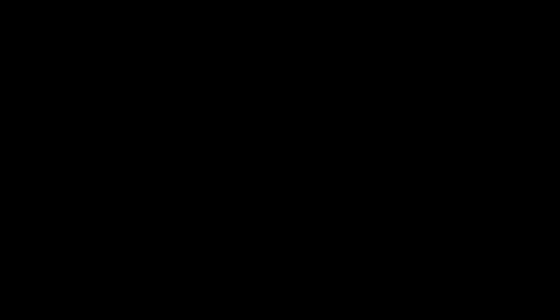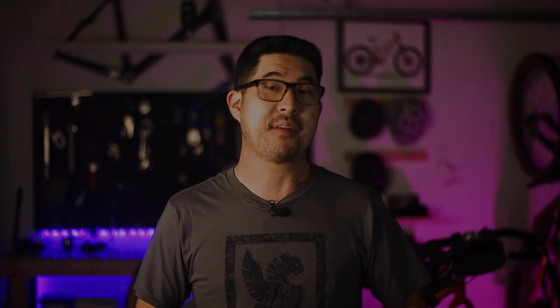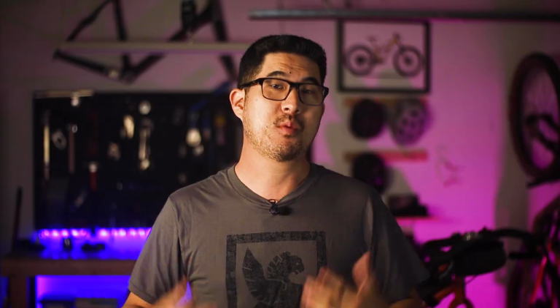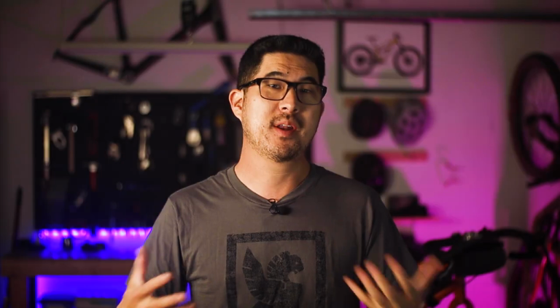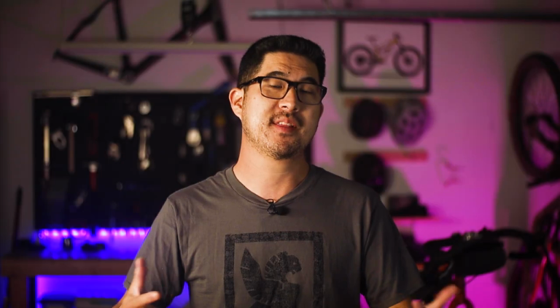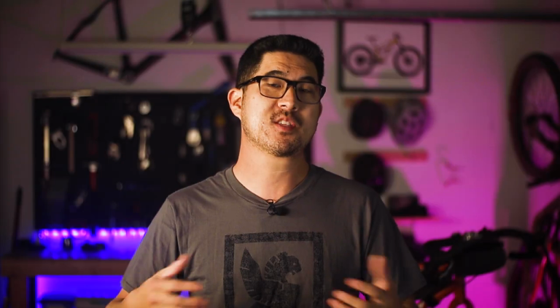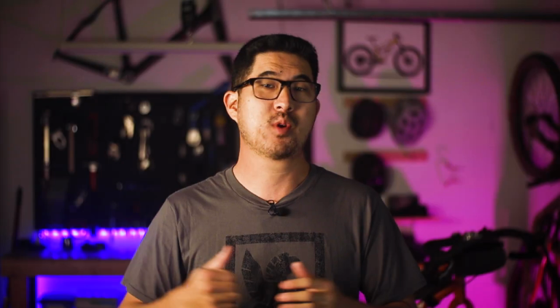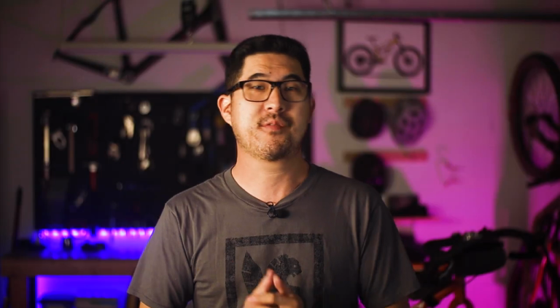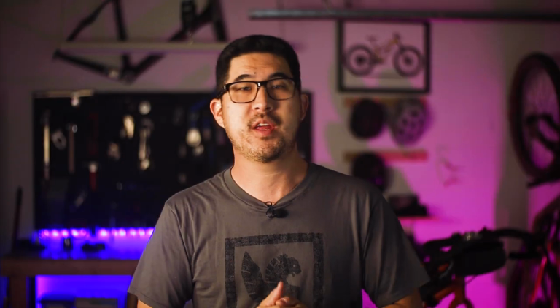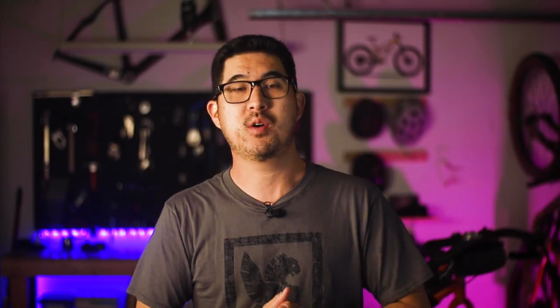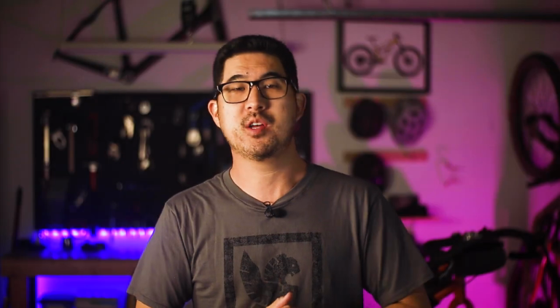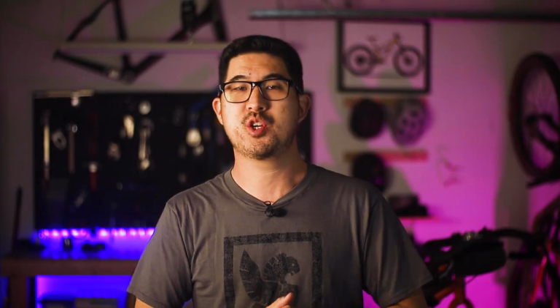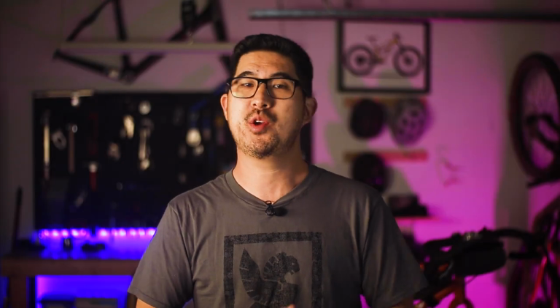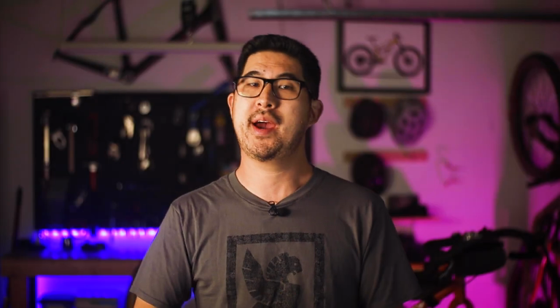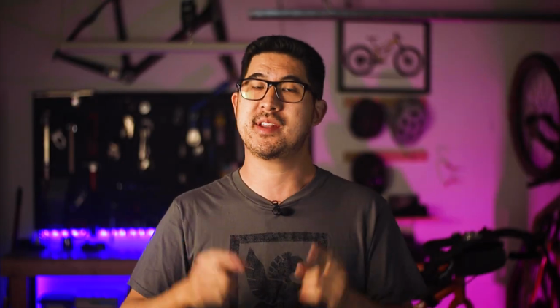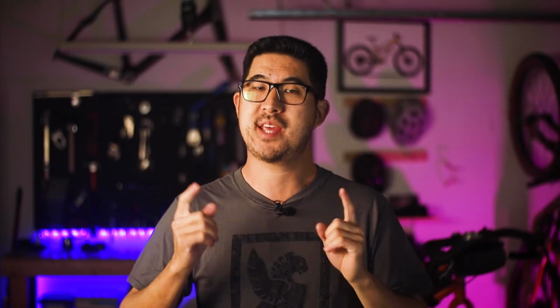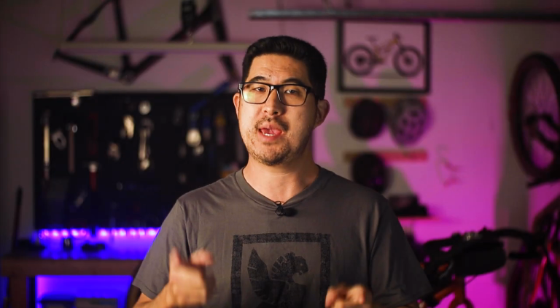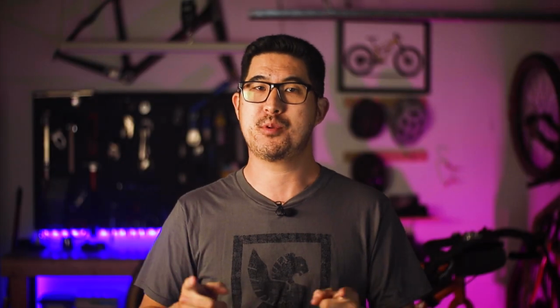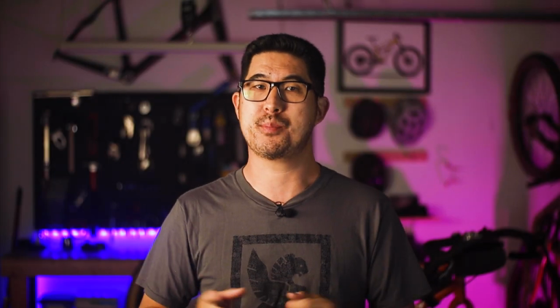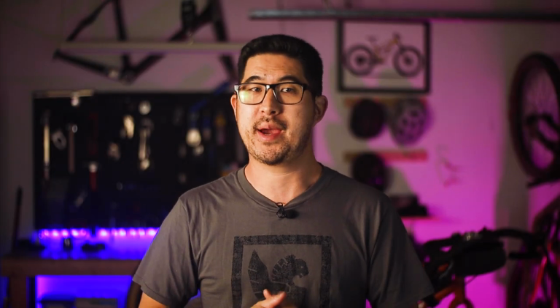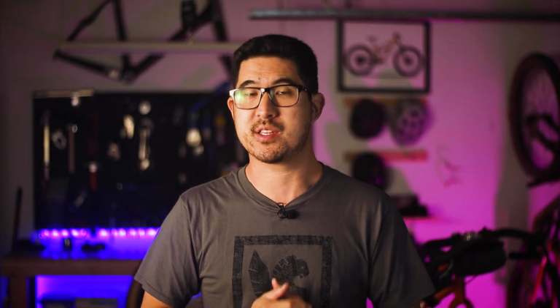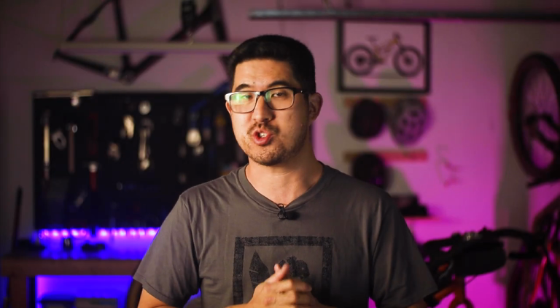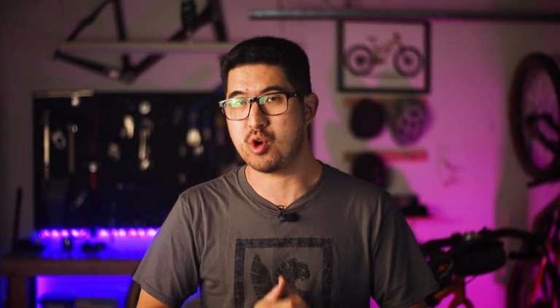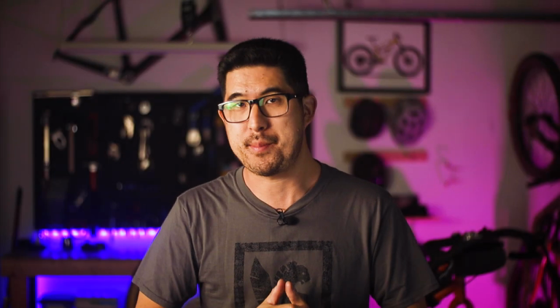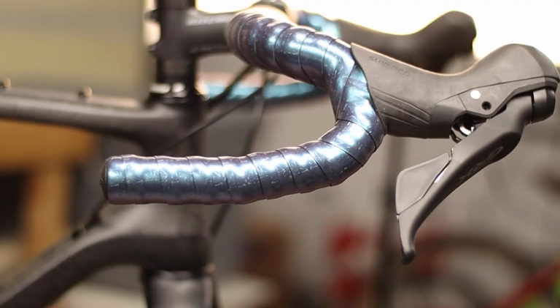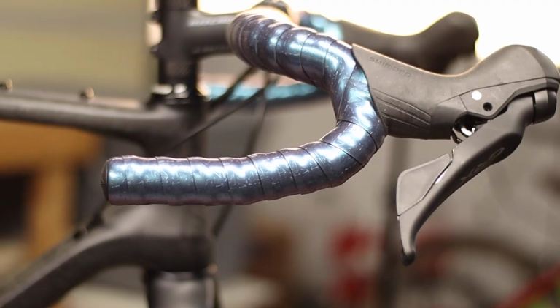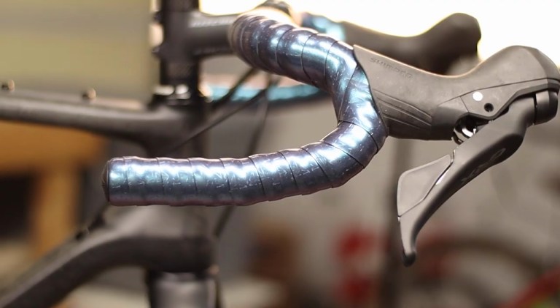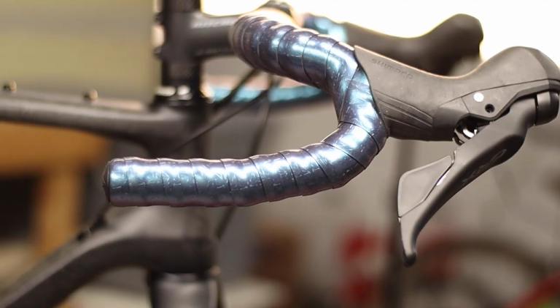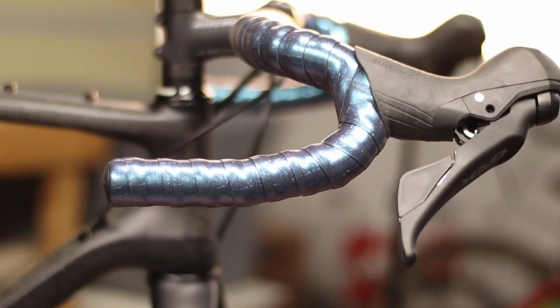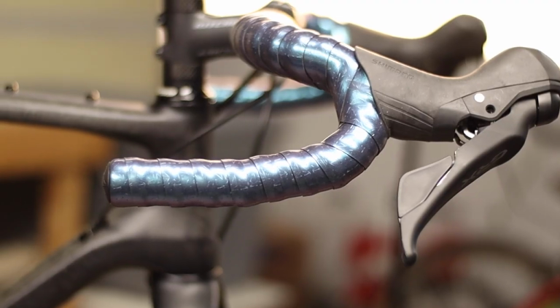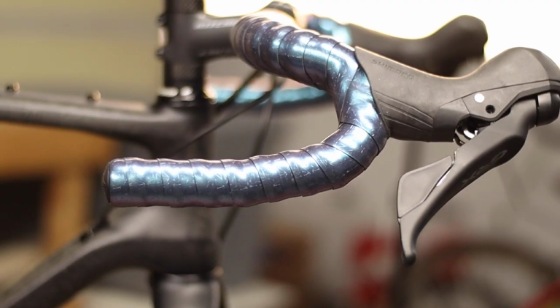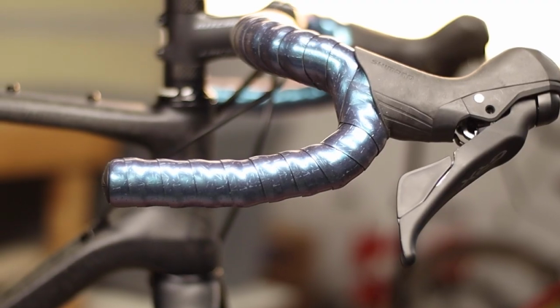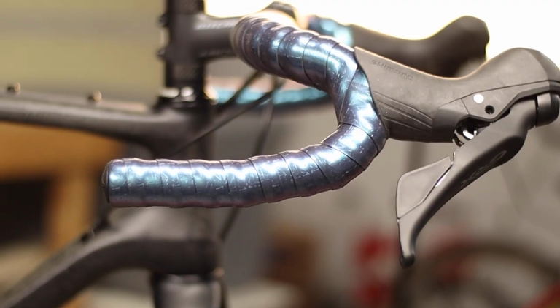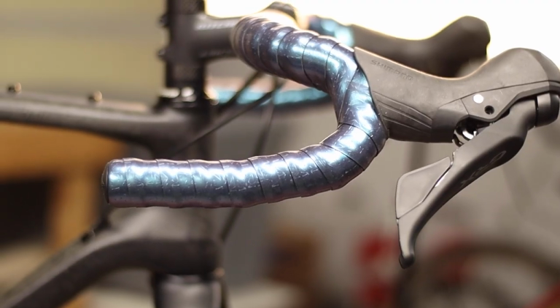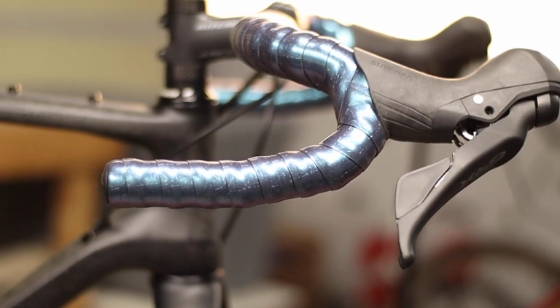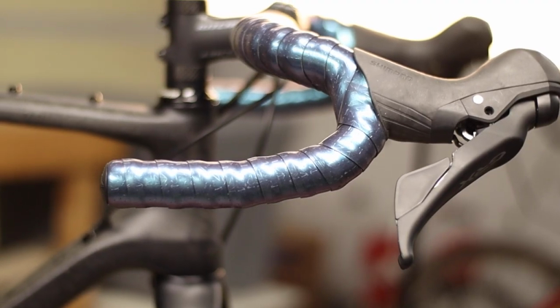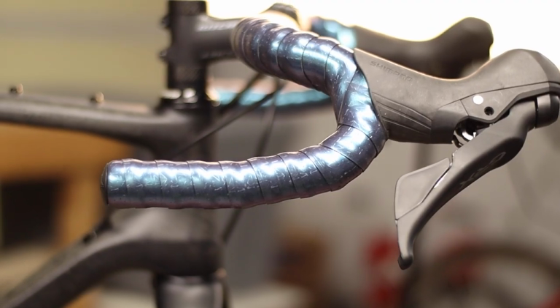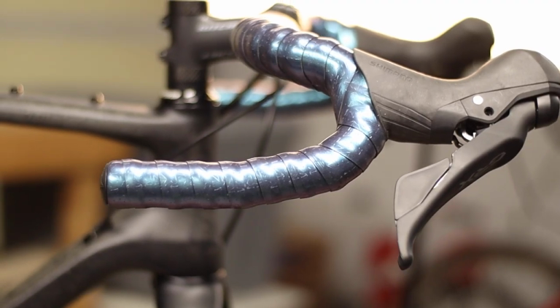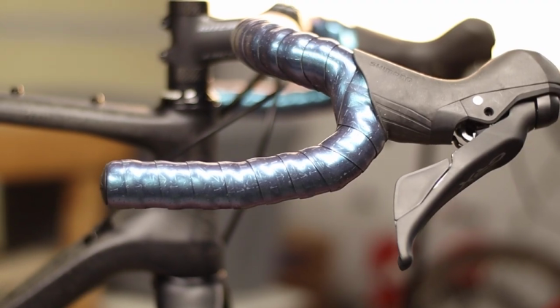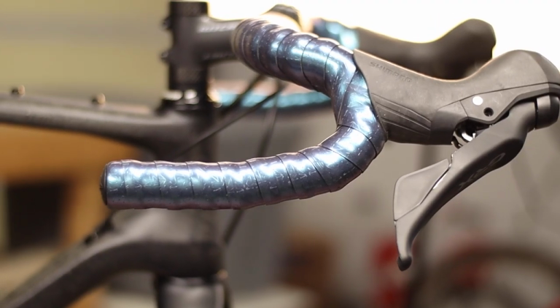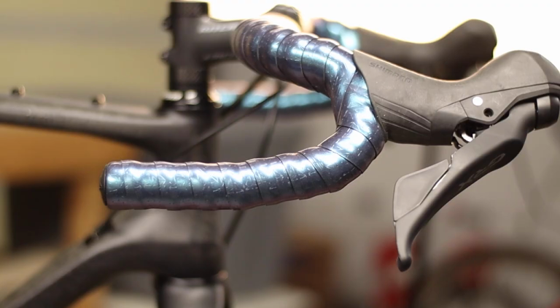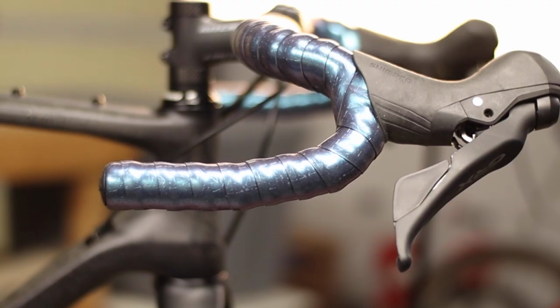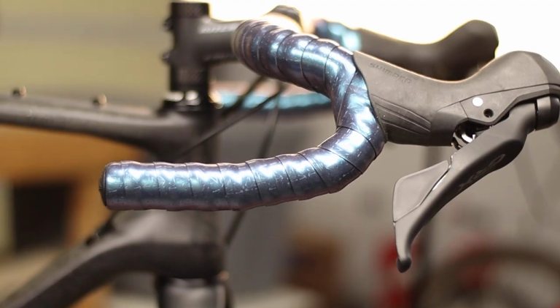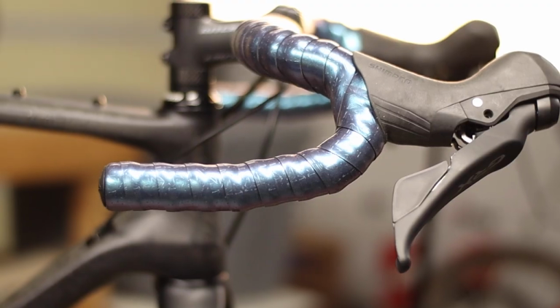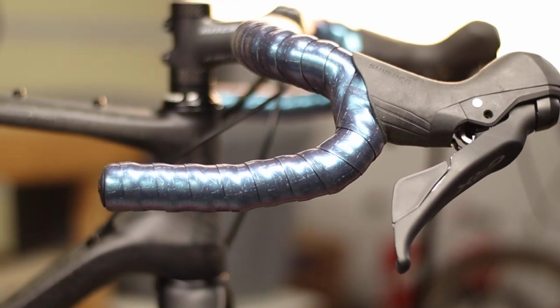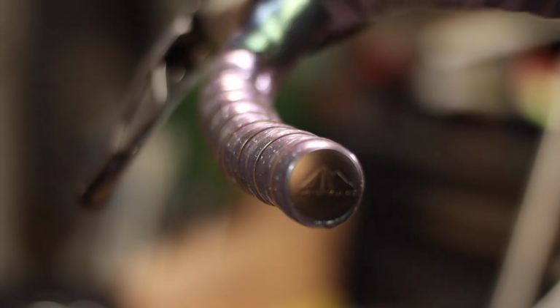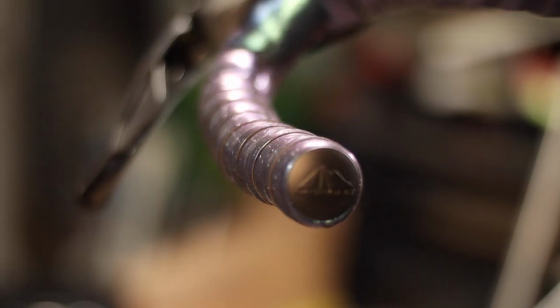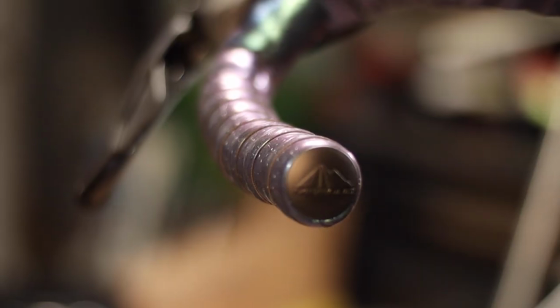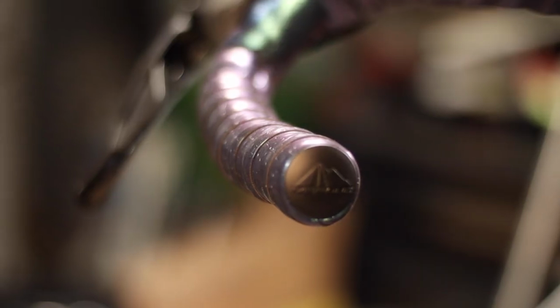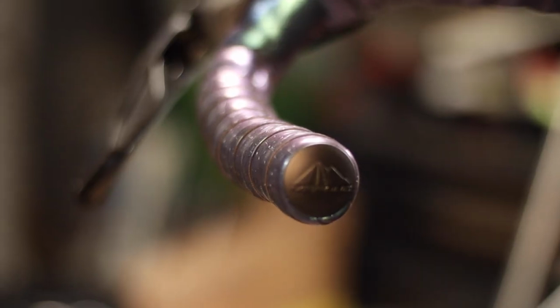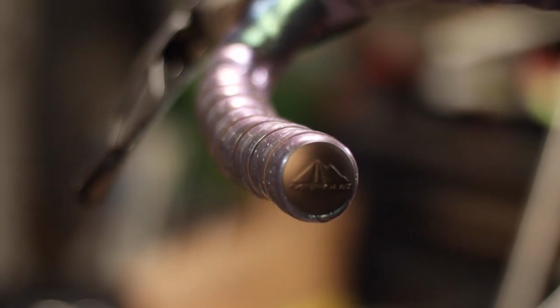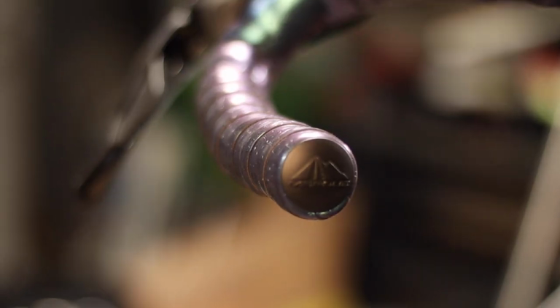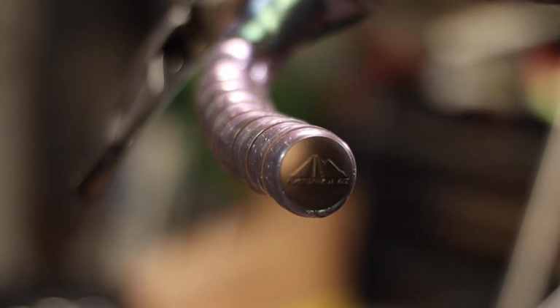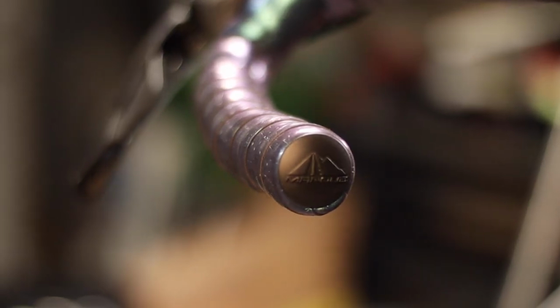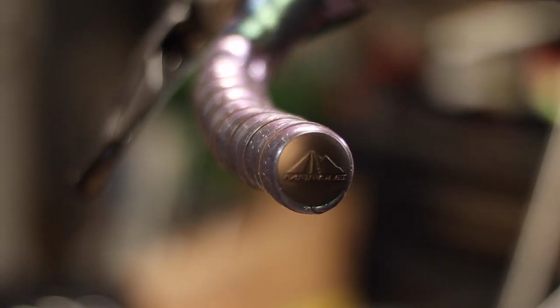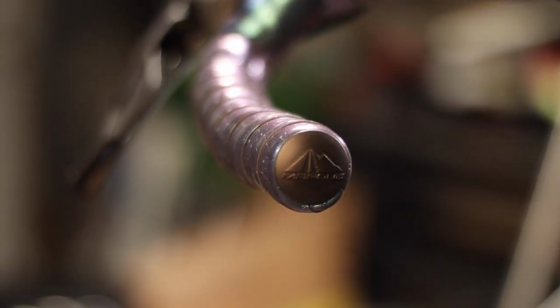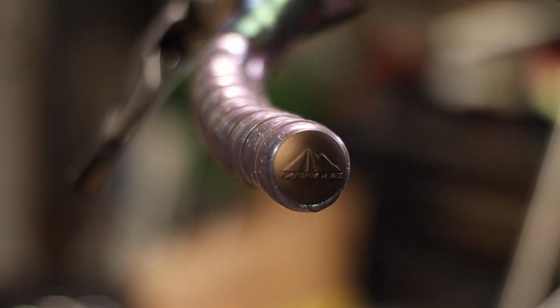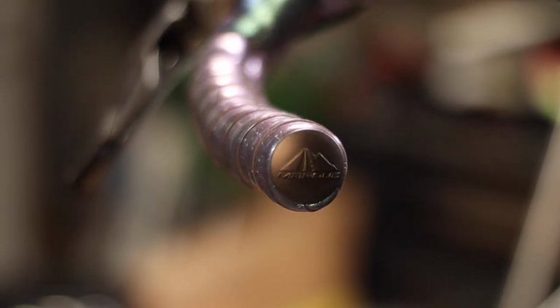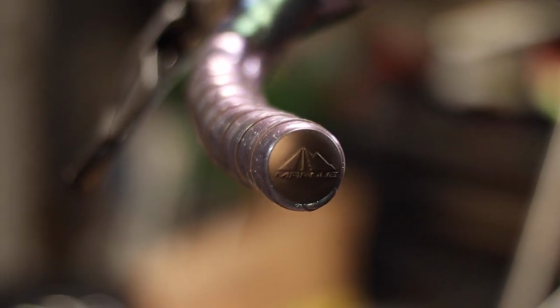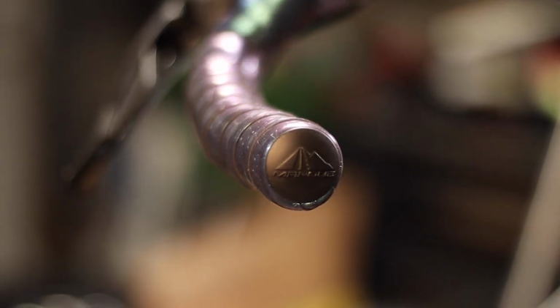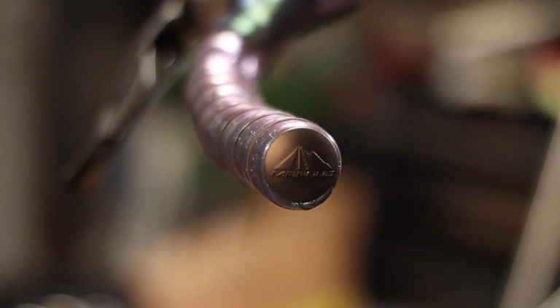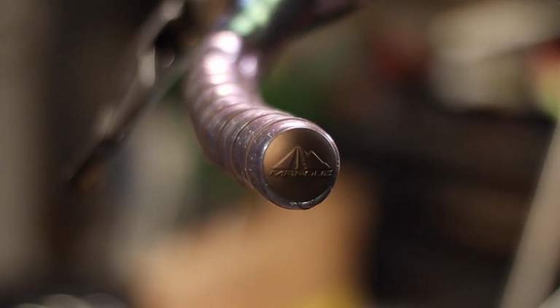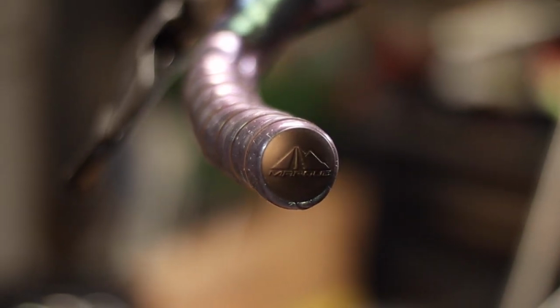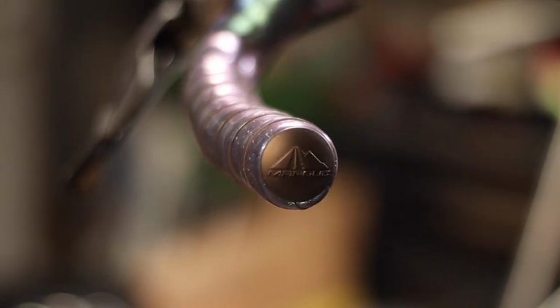Hey everyone, in this quick video I'll show you how to tape your bike's drop handlebars cleanly and symmetrically using the figure eight bar tape method.